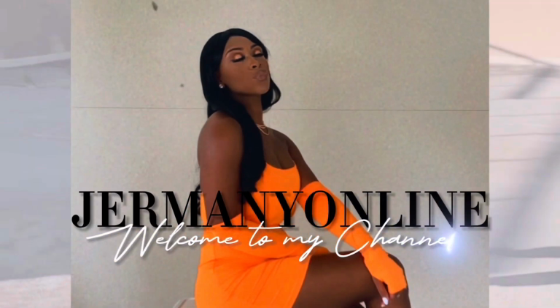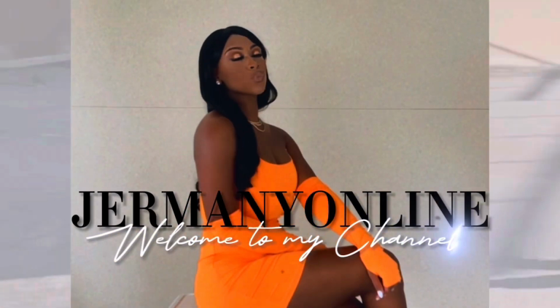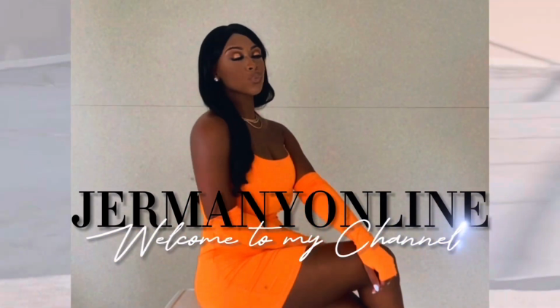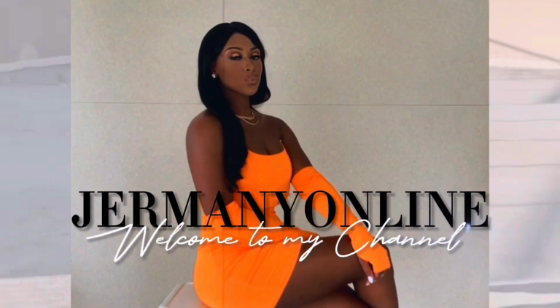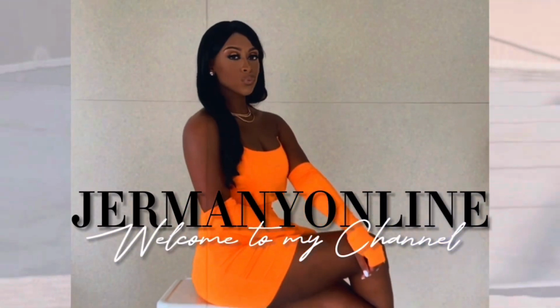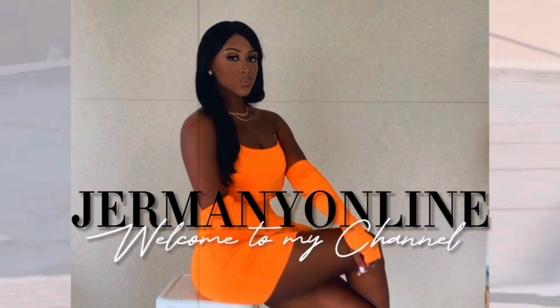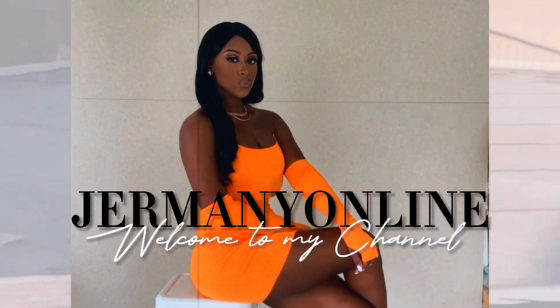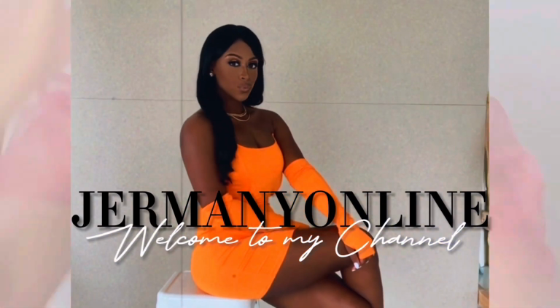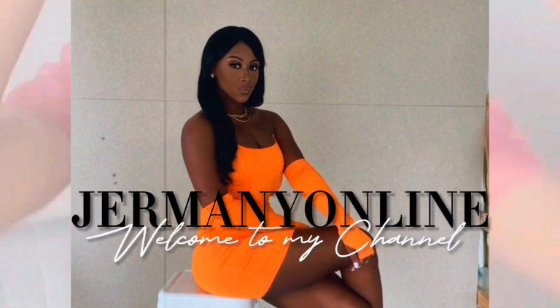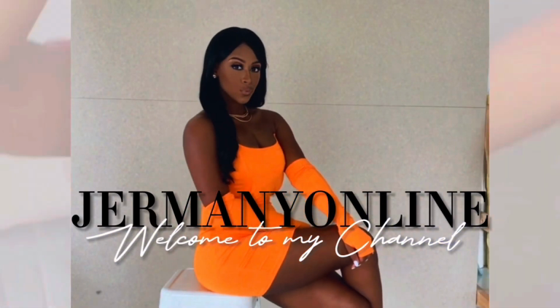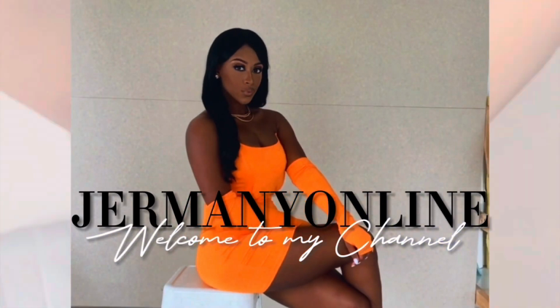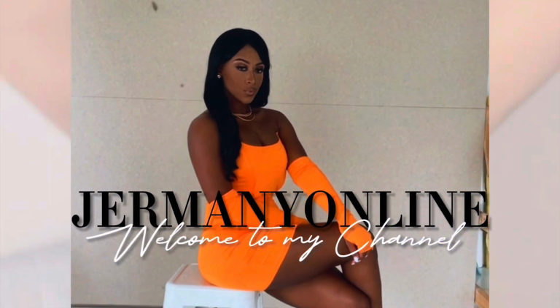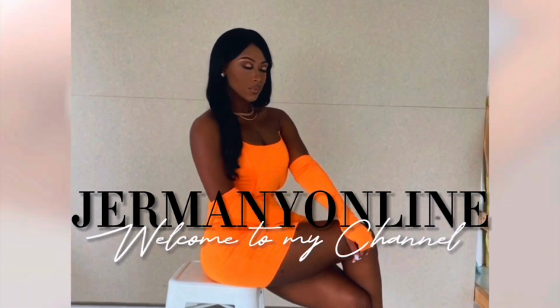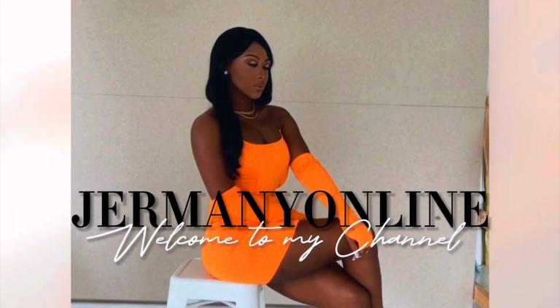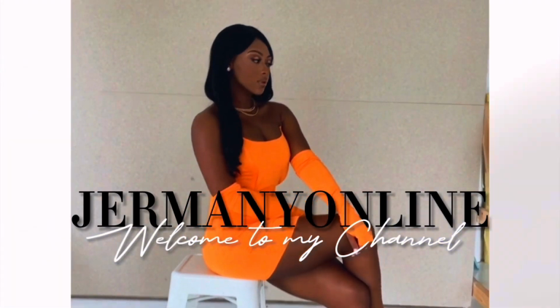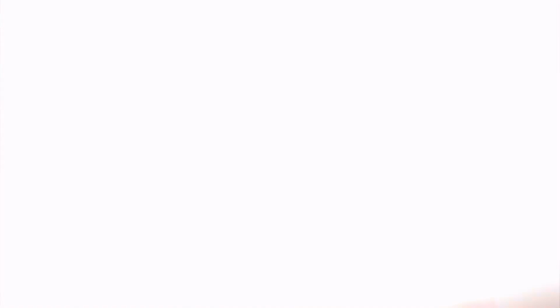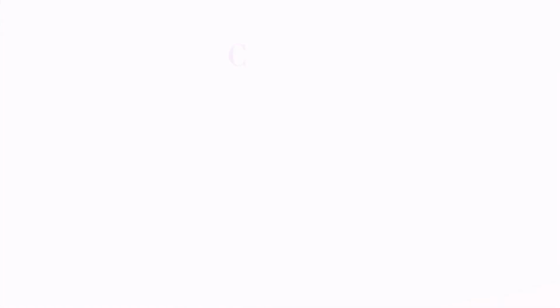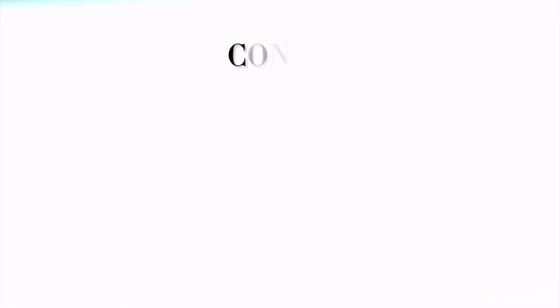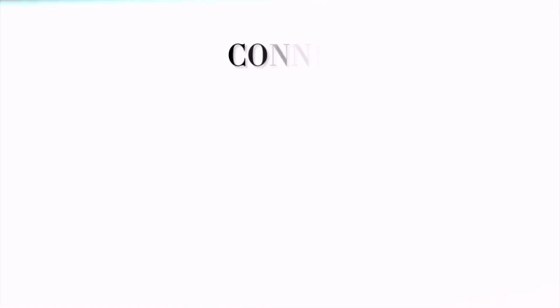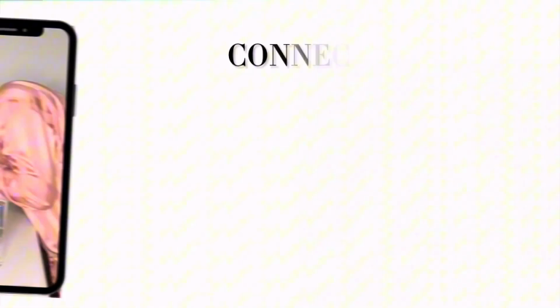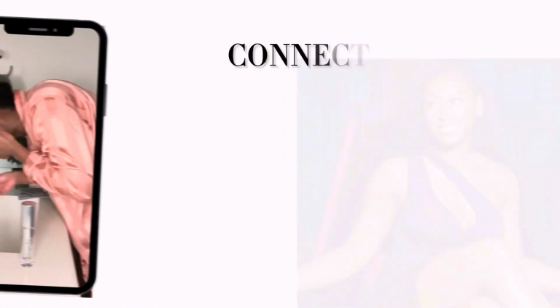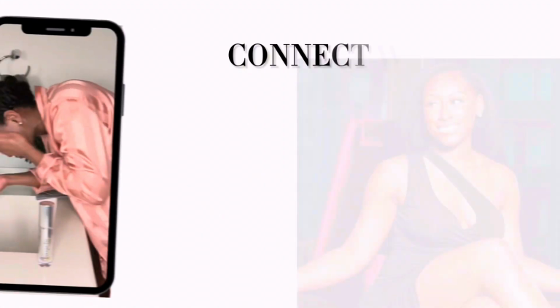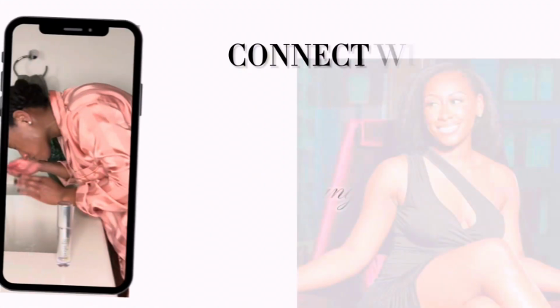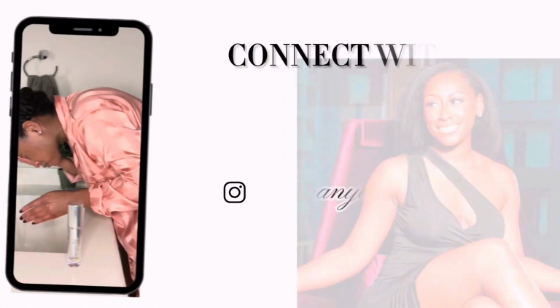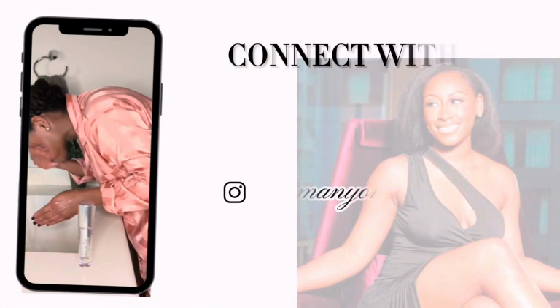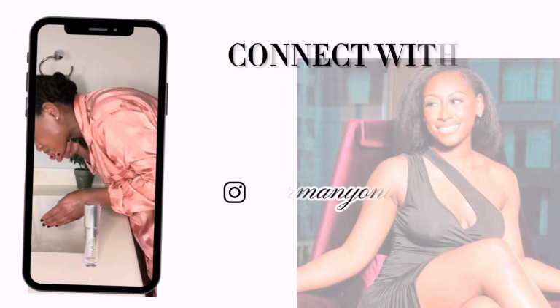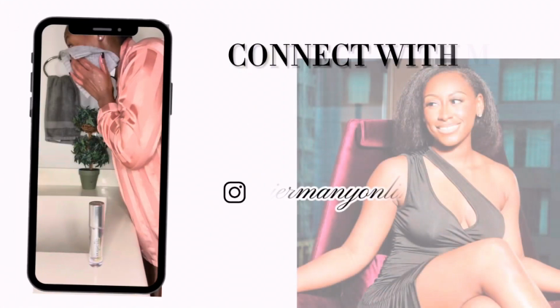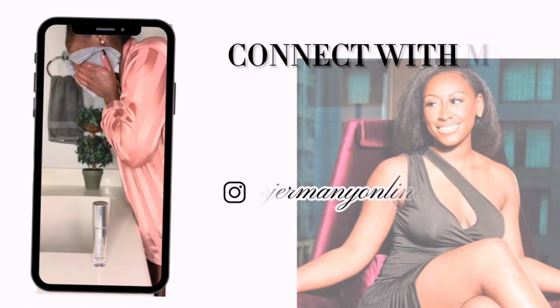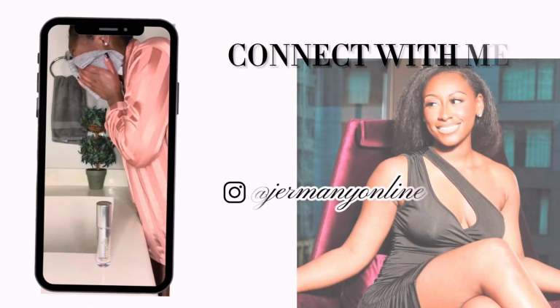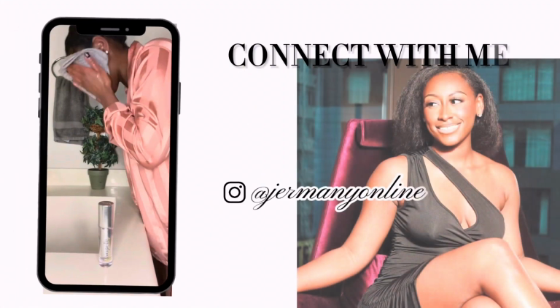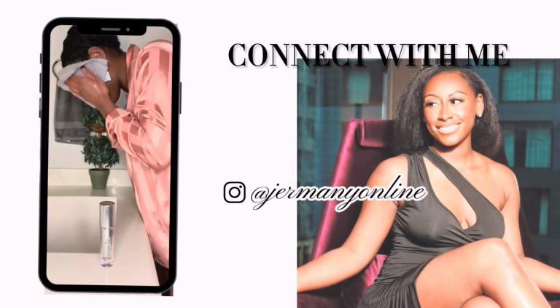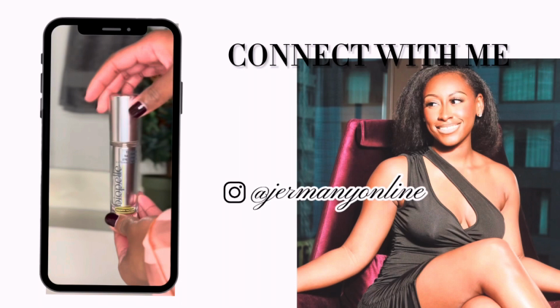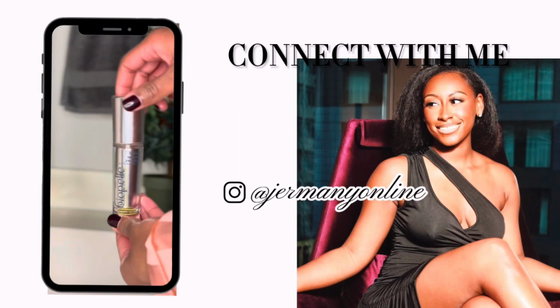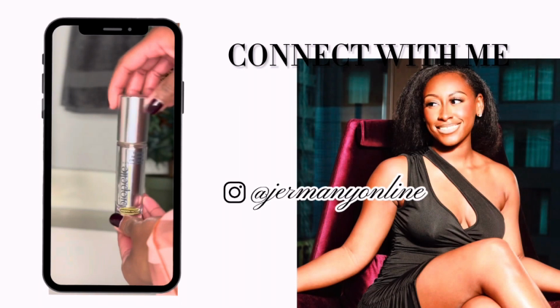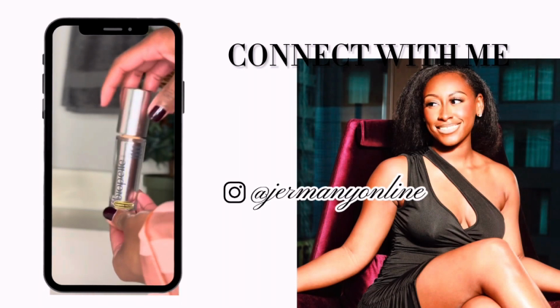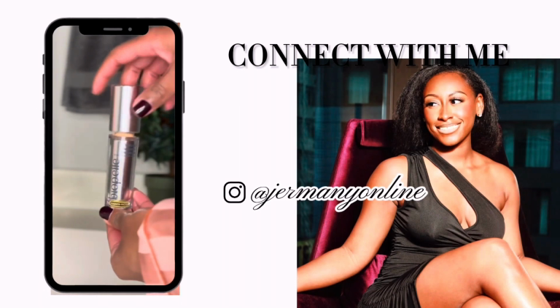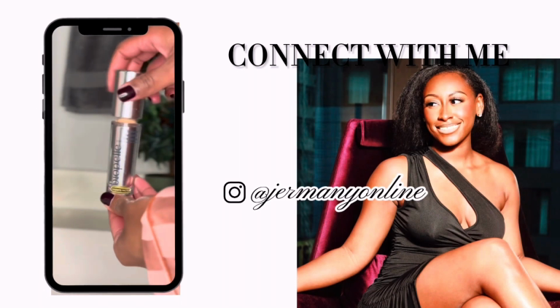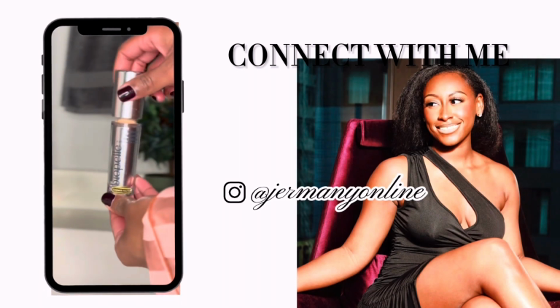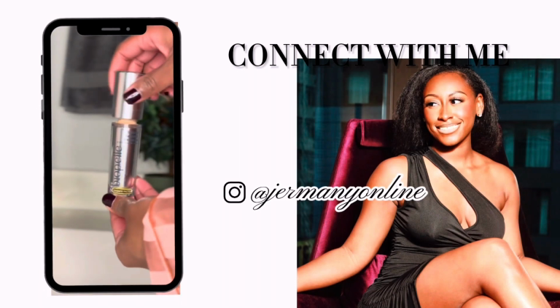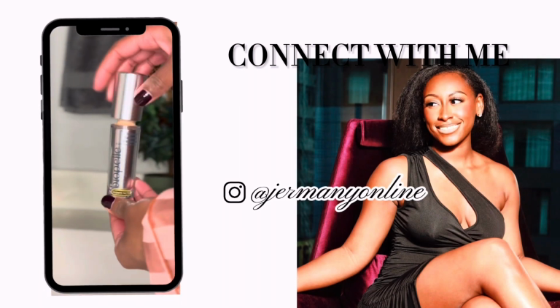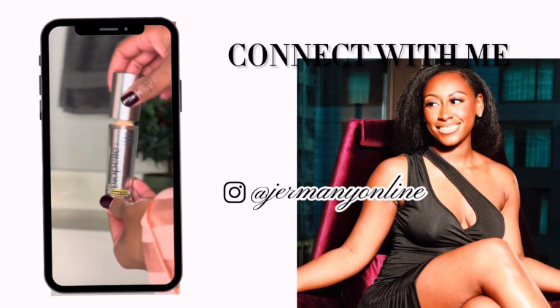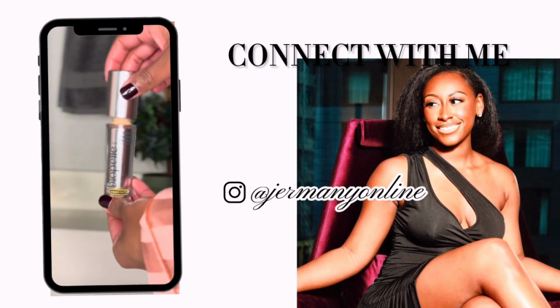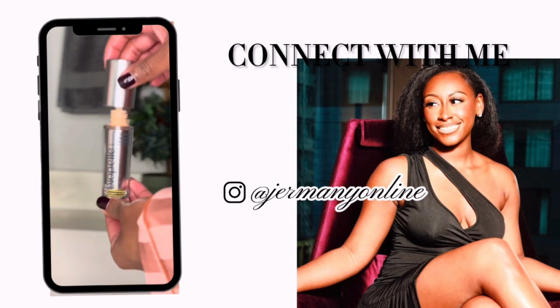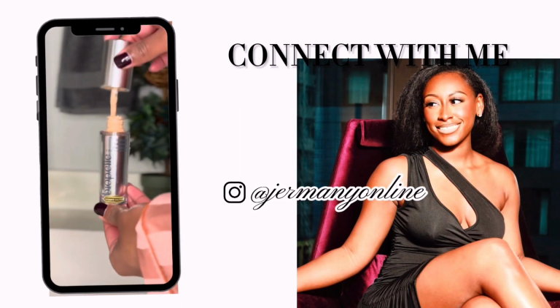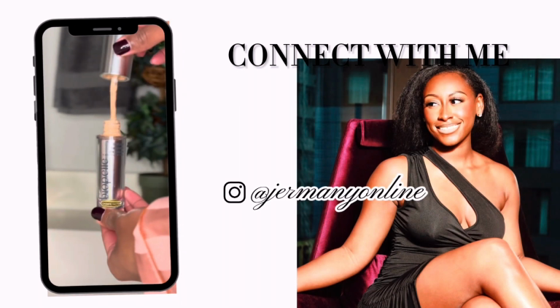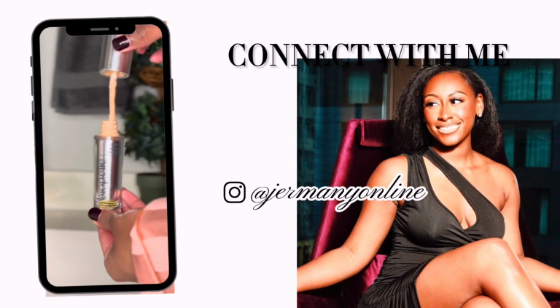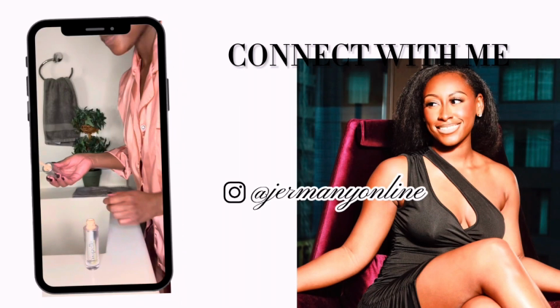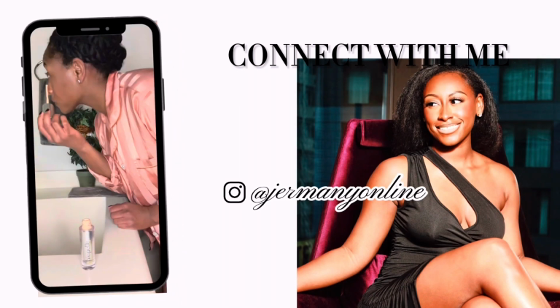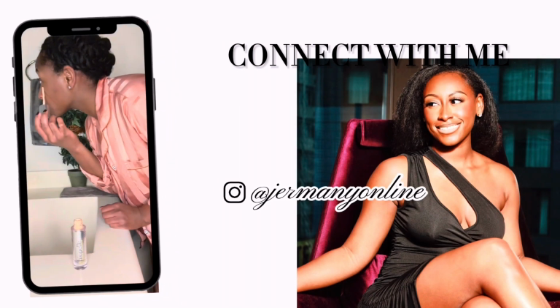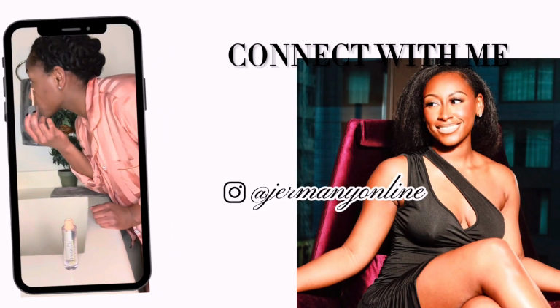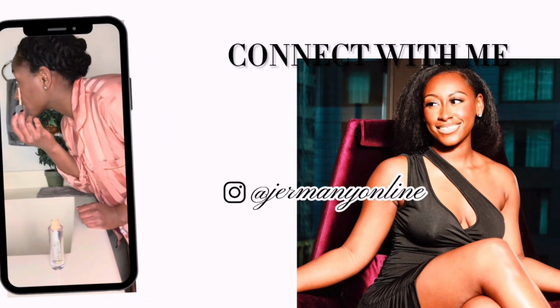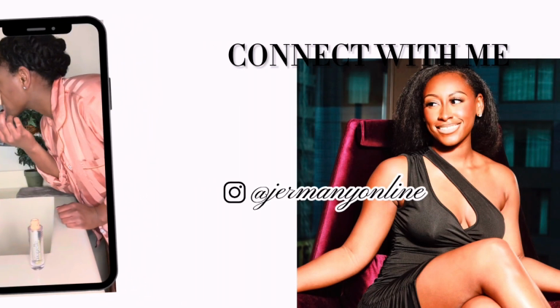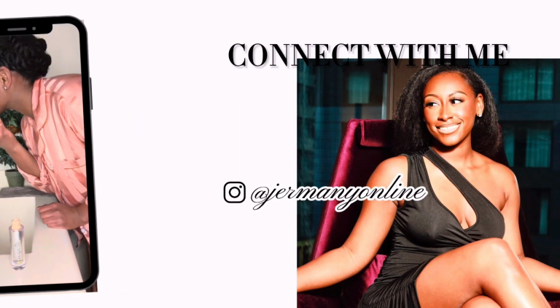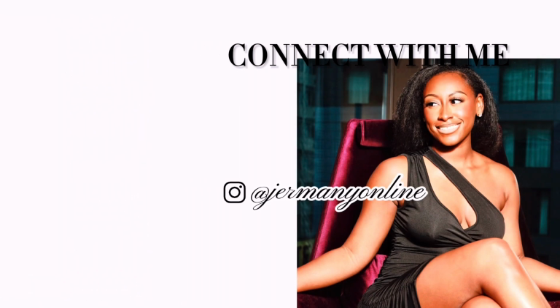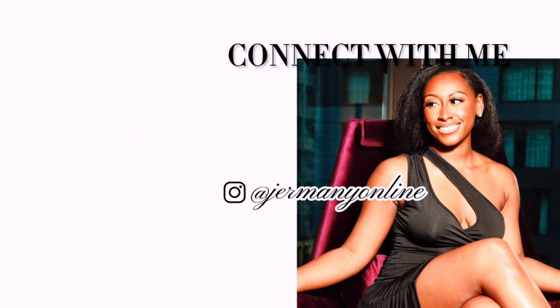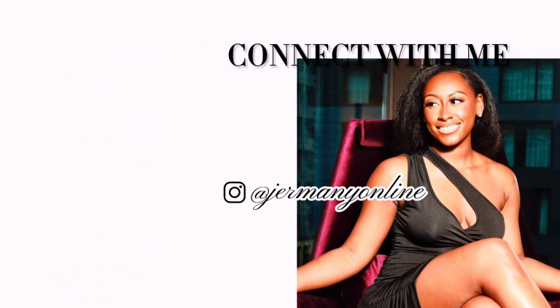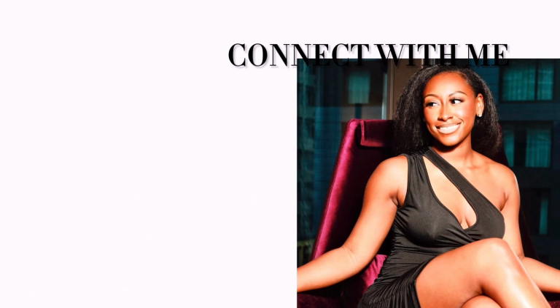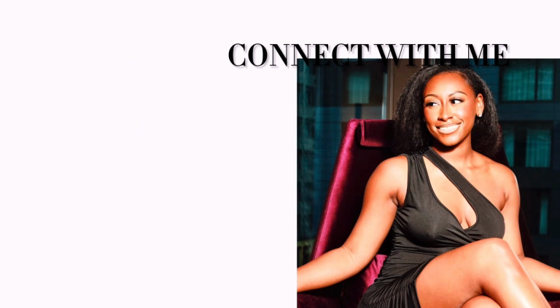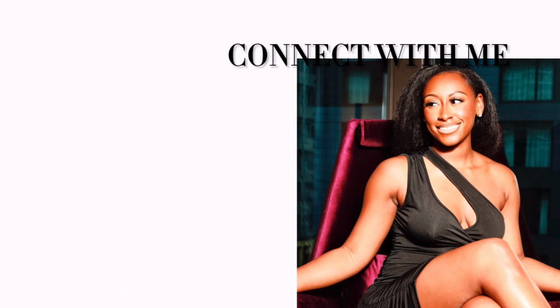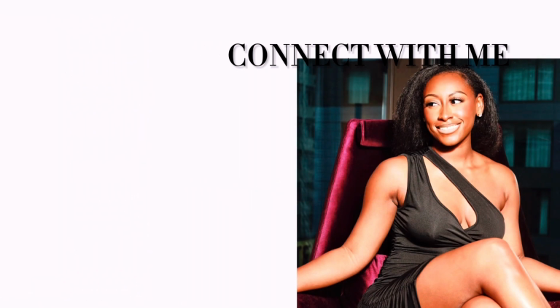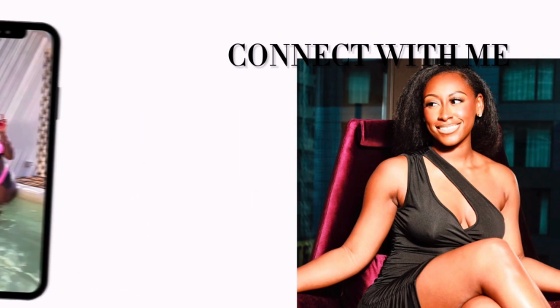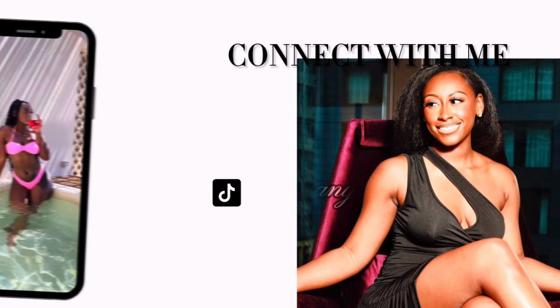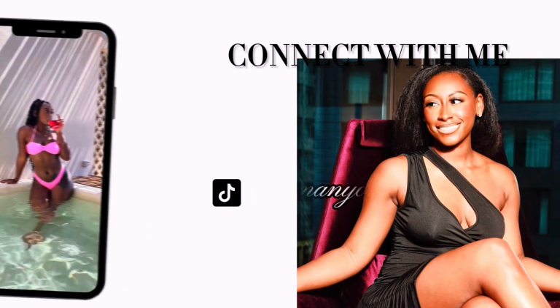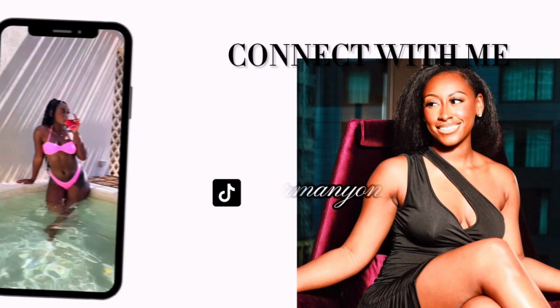Hey guys, welcome to my channel Germany Online, where we talk all about lifestyle, travel, and ways to help you monetize your social media so that you have more freedom to do the things that you love.